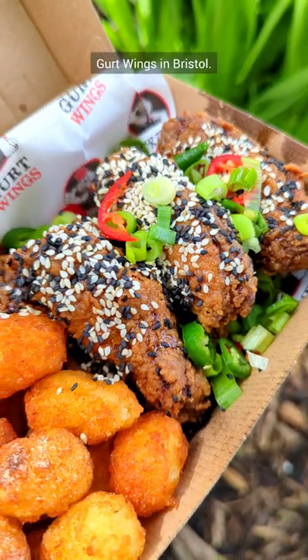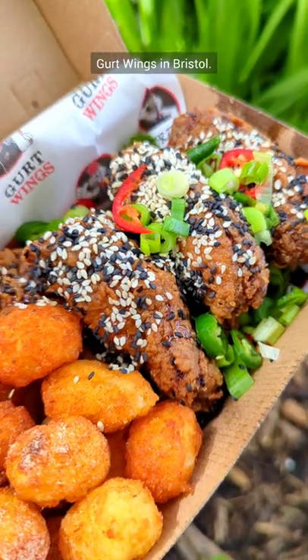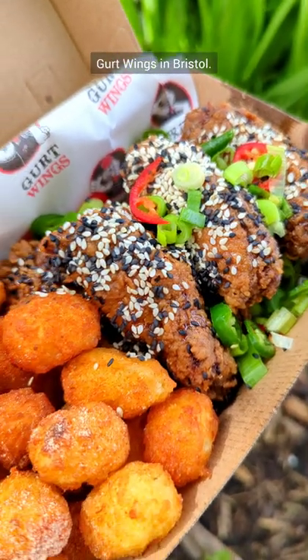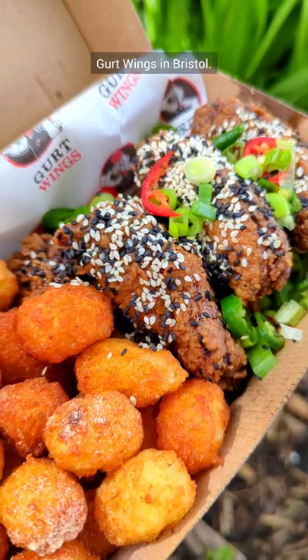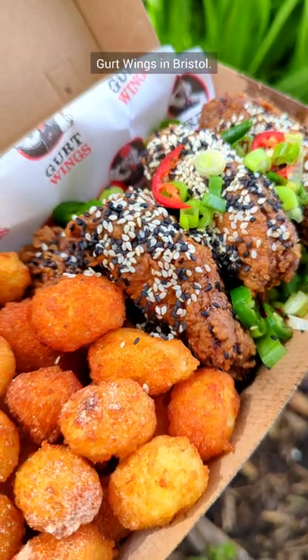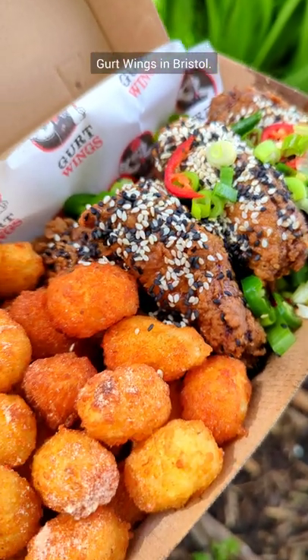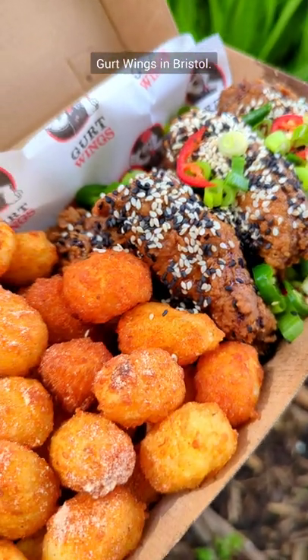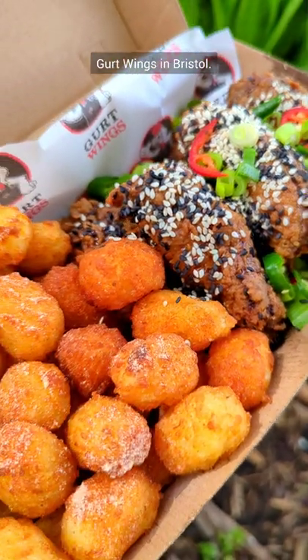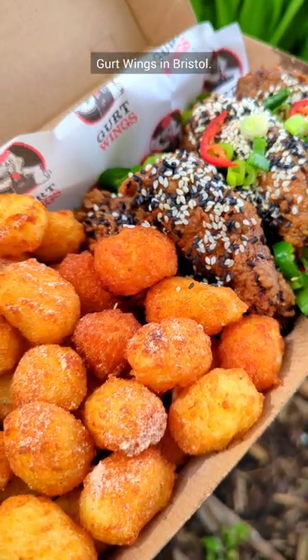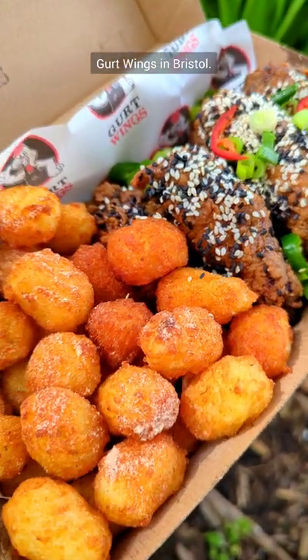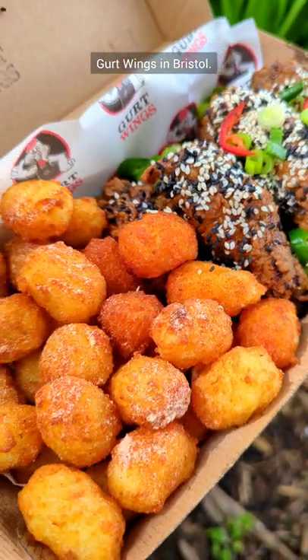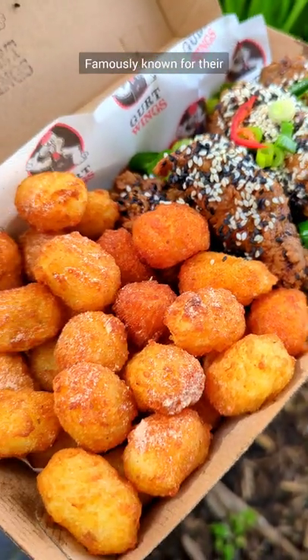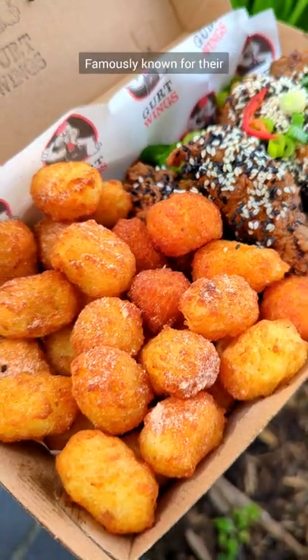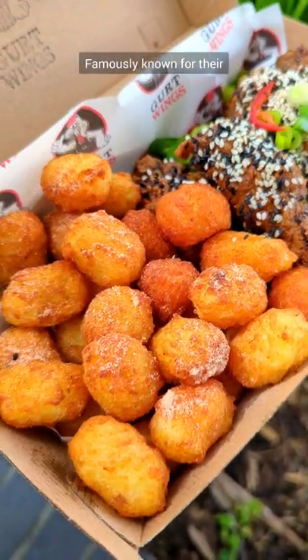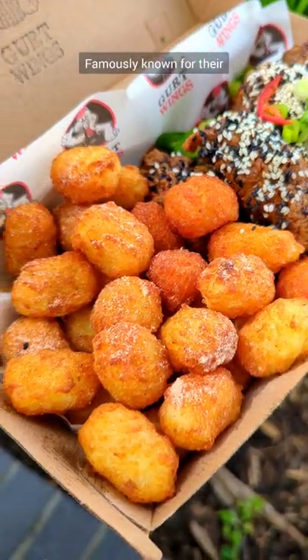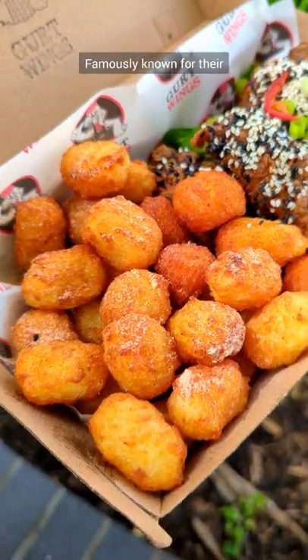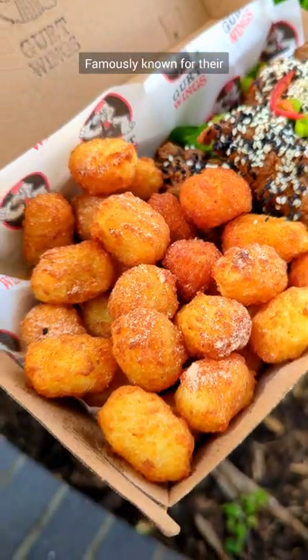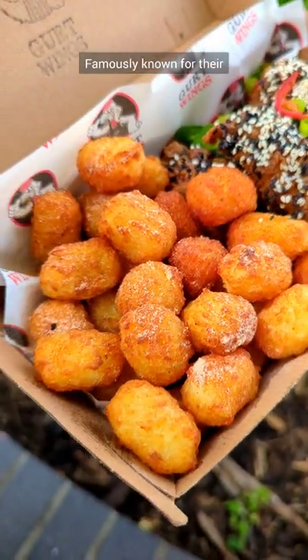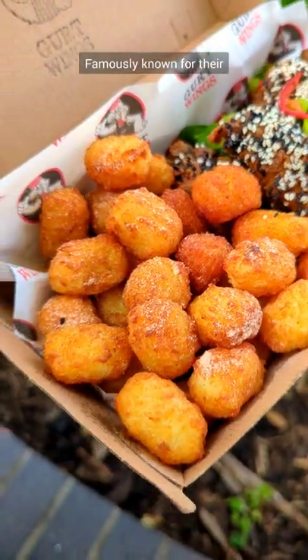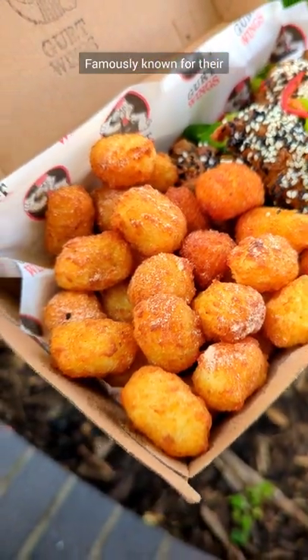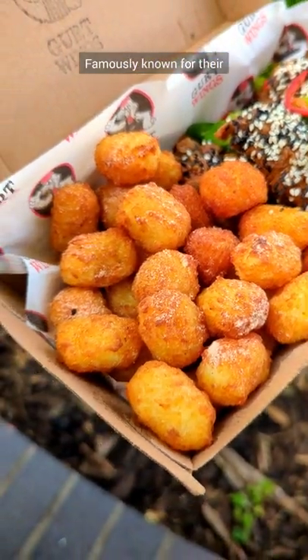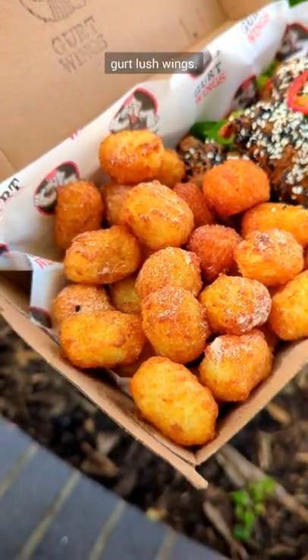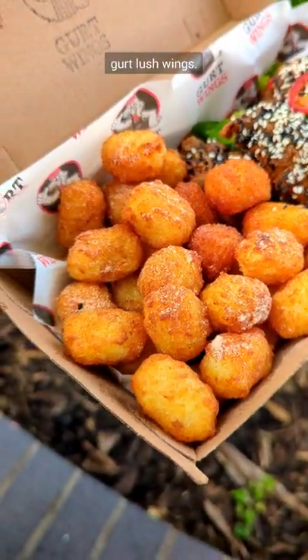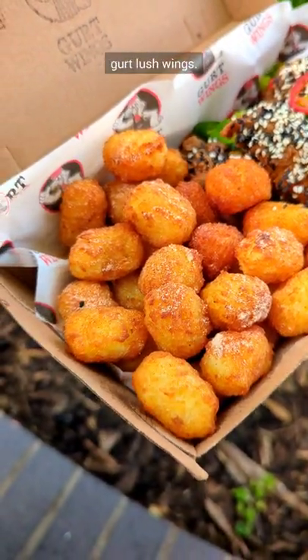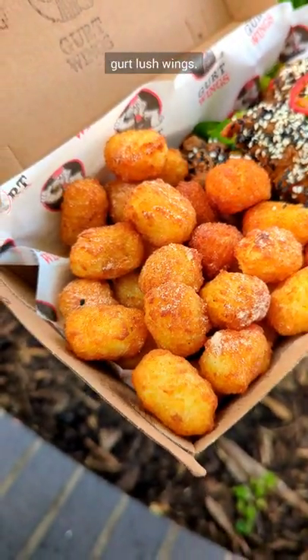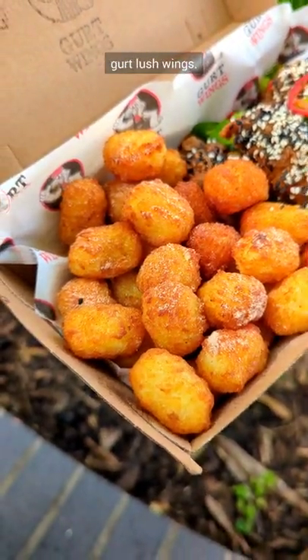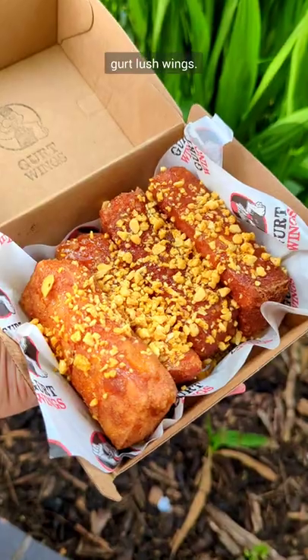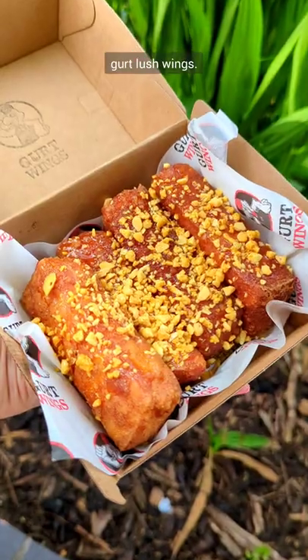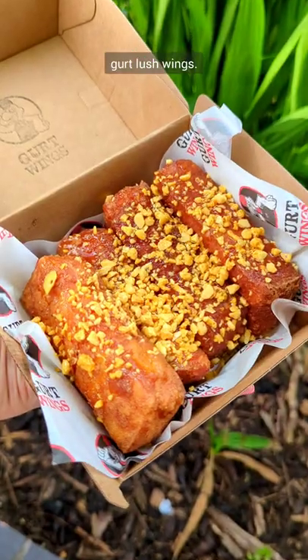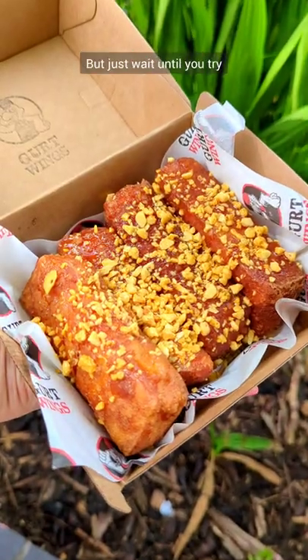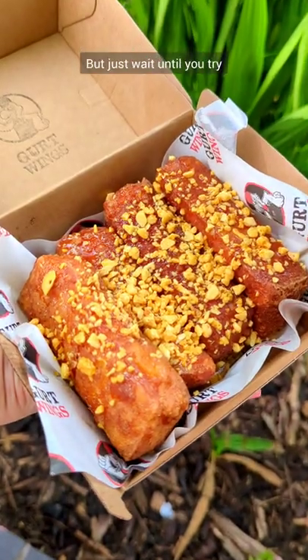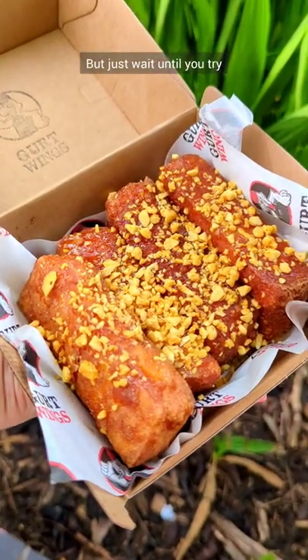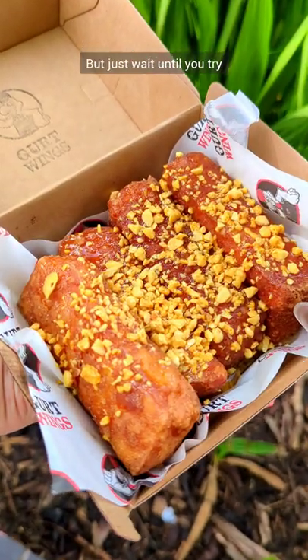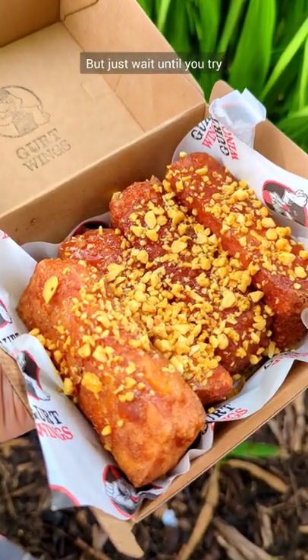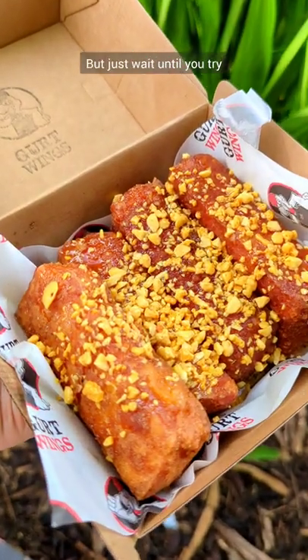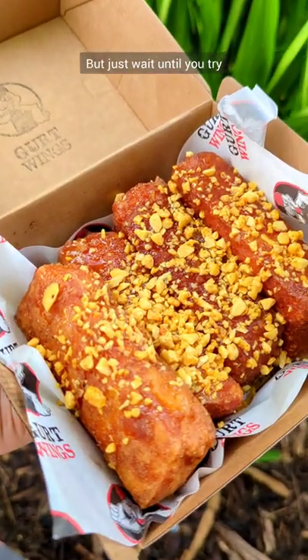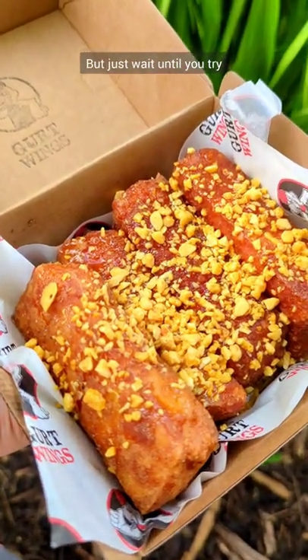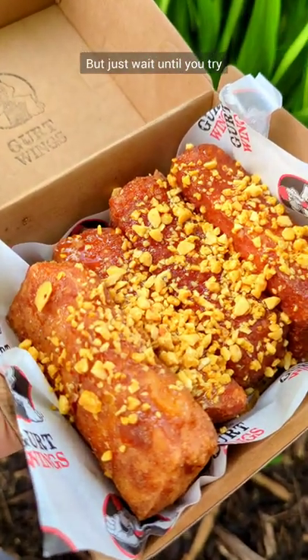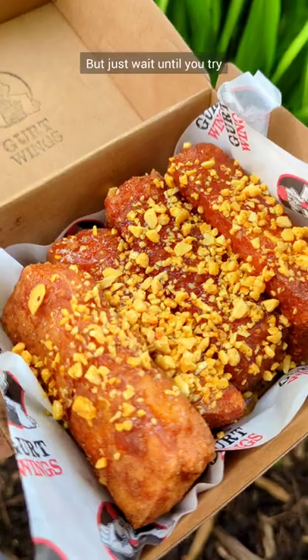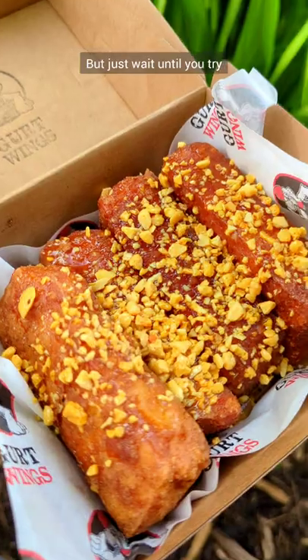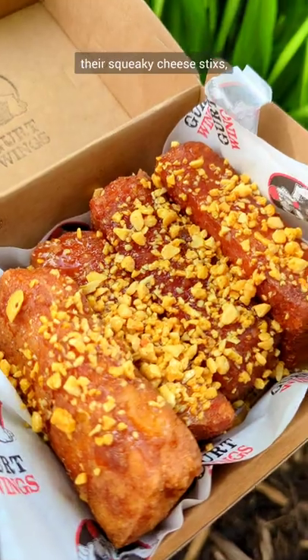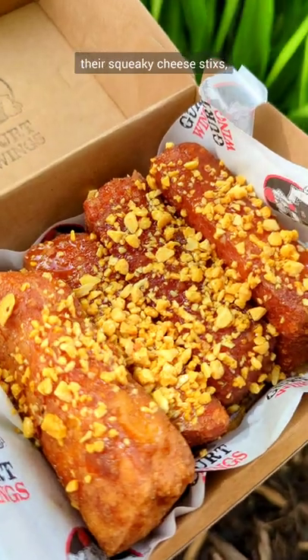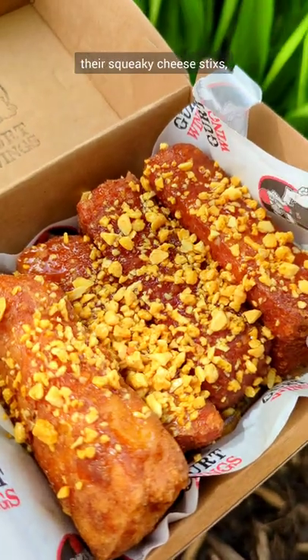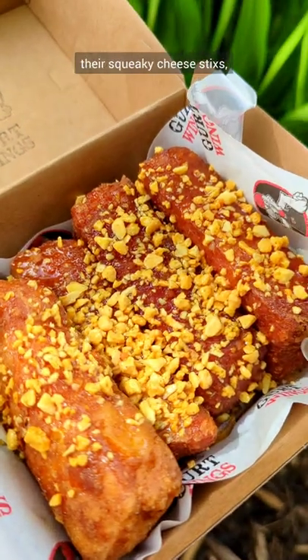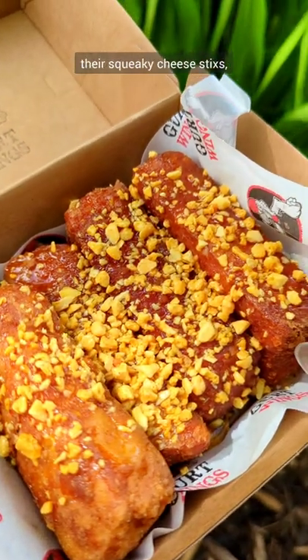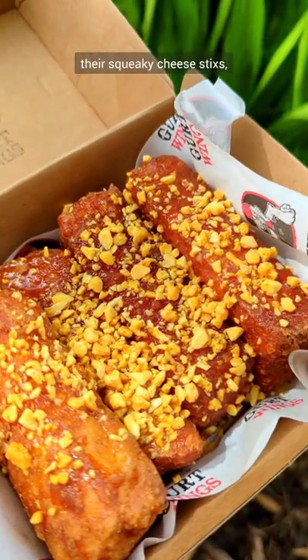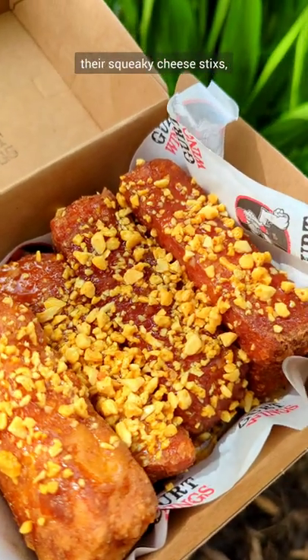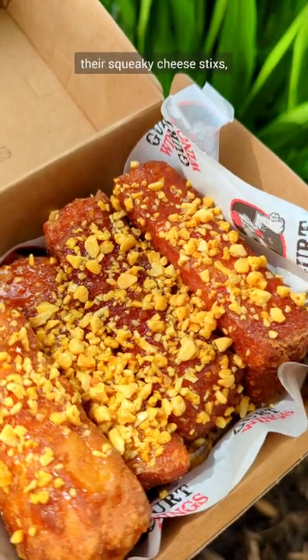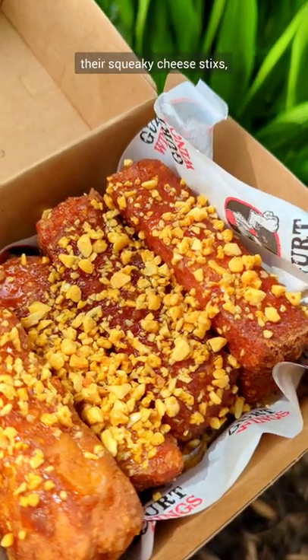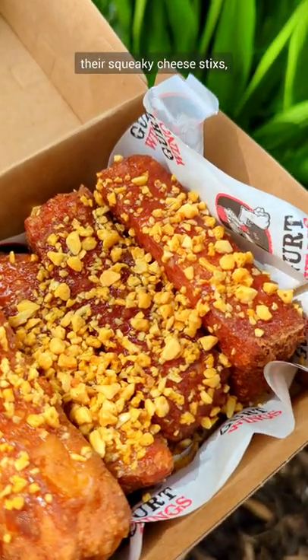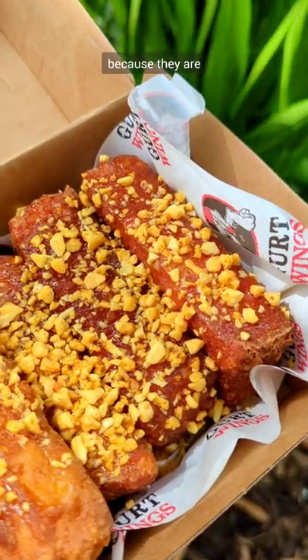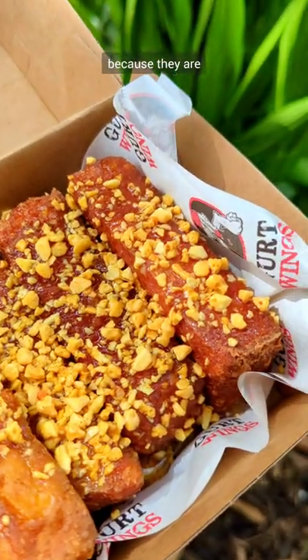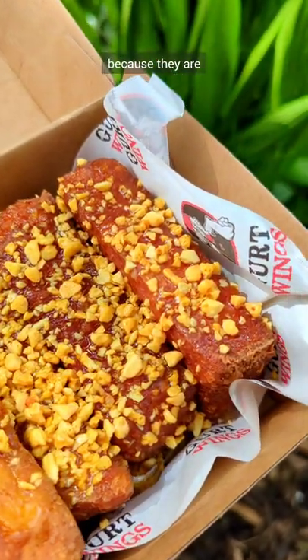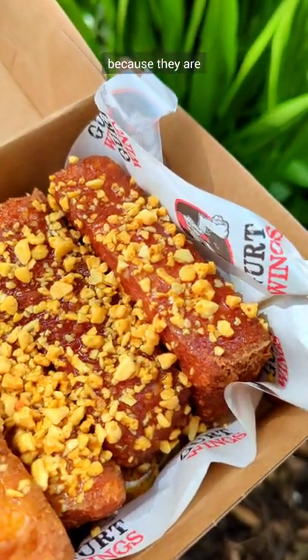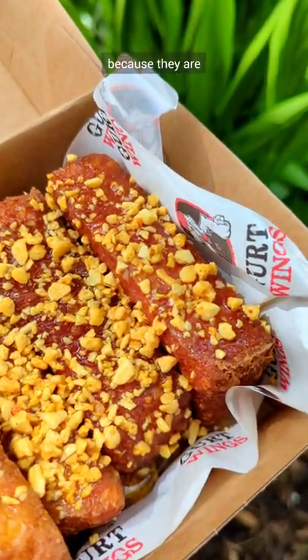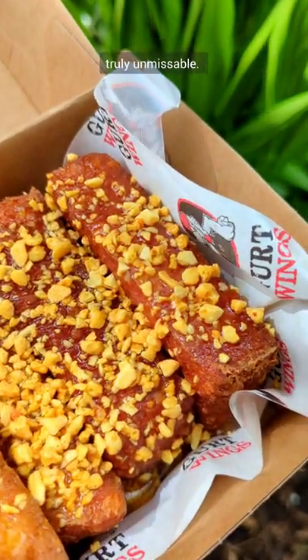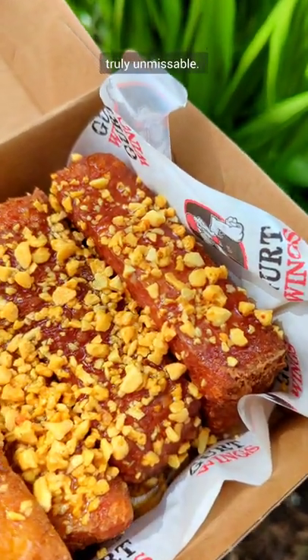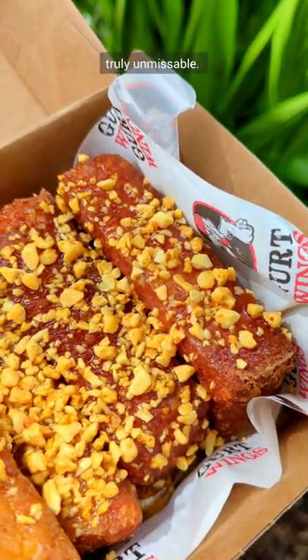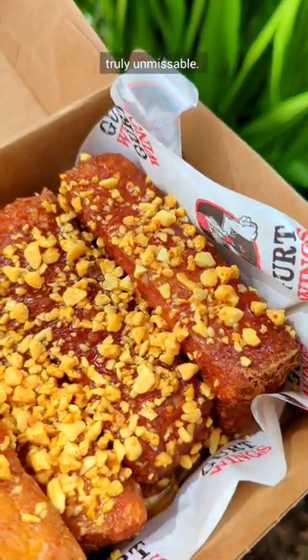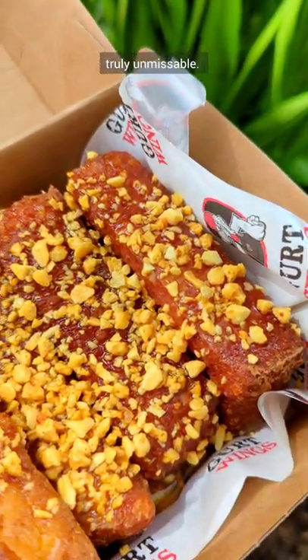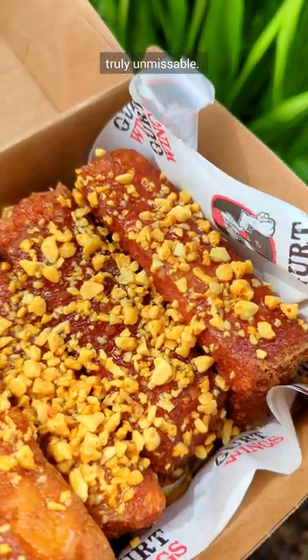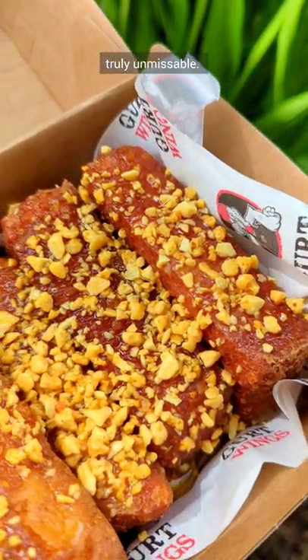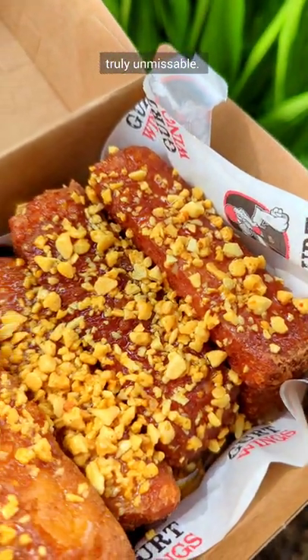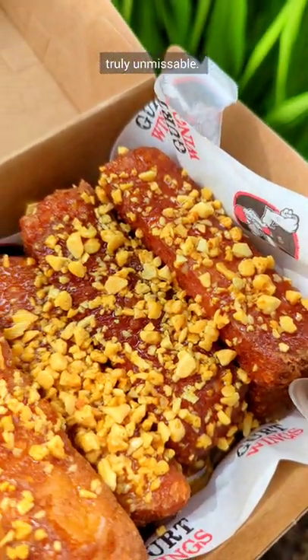Girt Wings in Bristol, famously known for their Girt Lush wings, but just wait until you try their squeaky cheese sticks because they are truly unmissable.